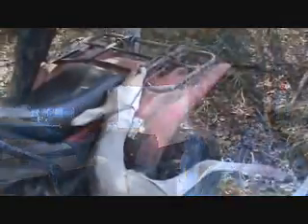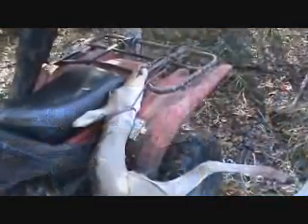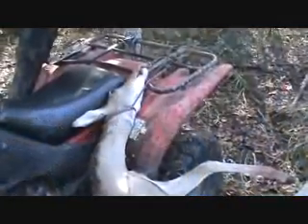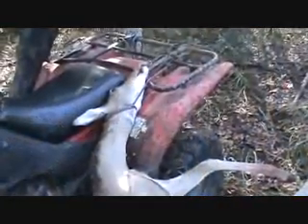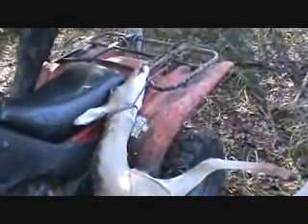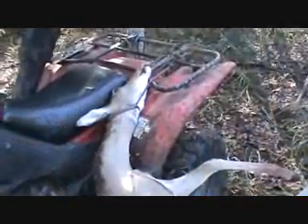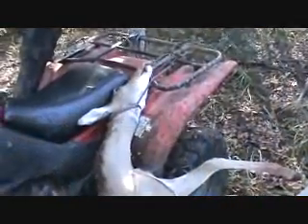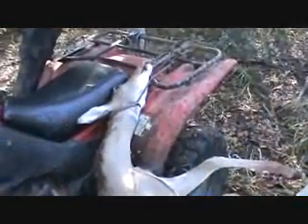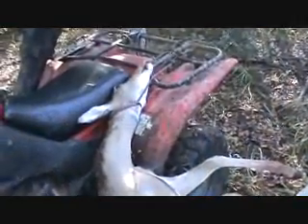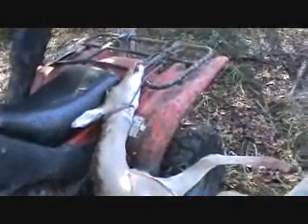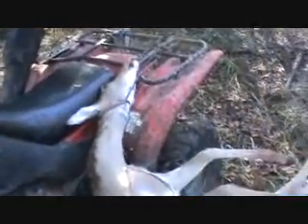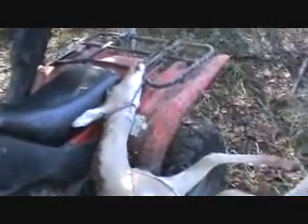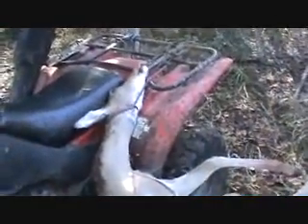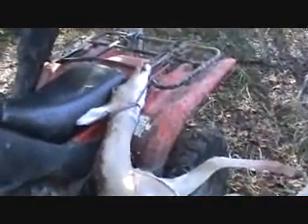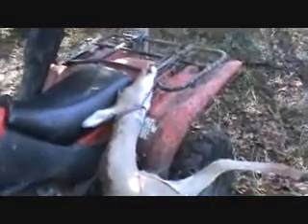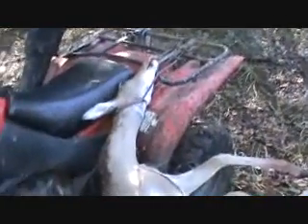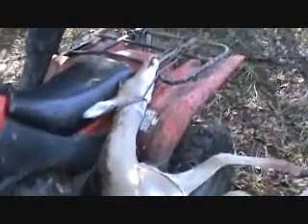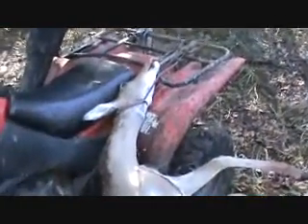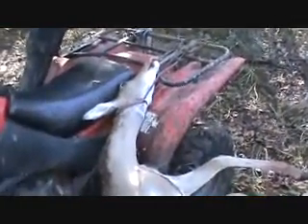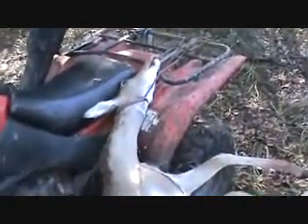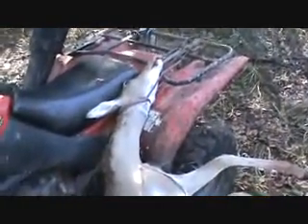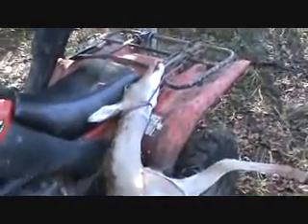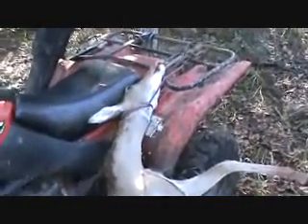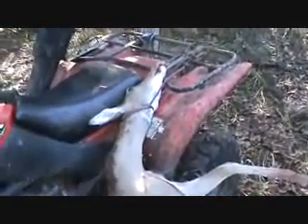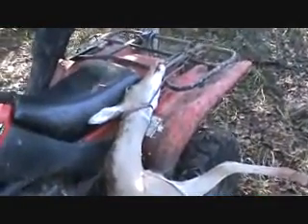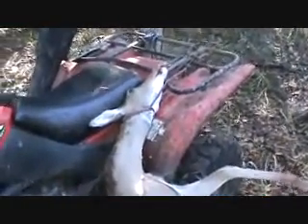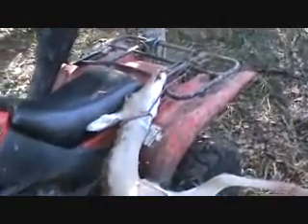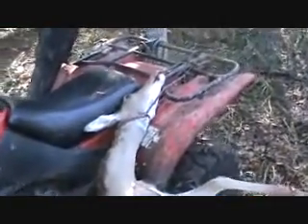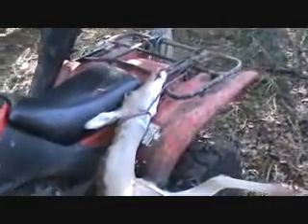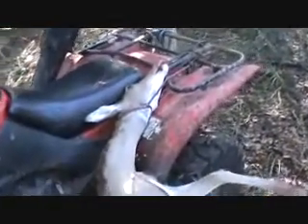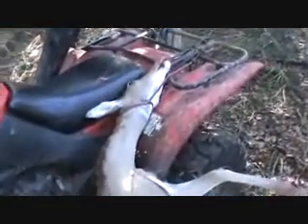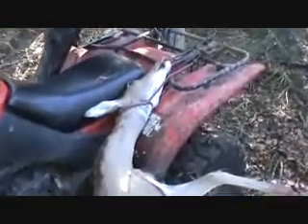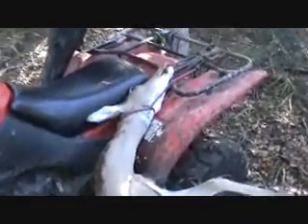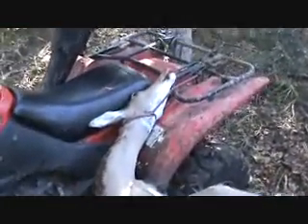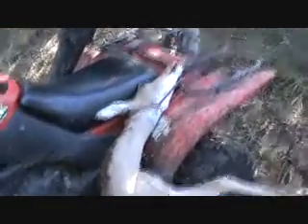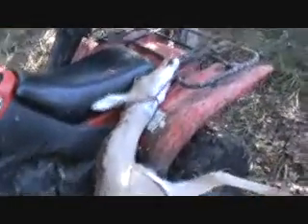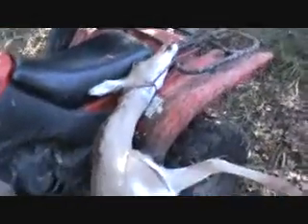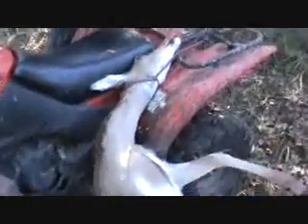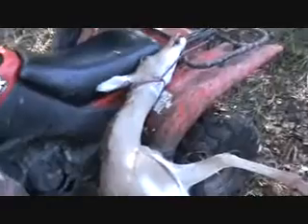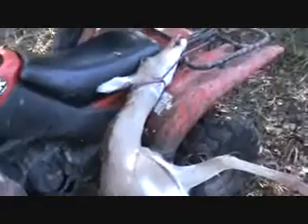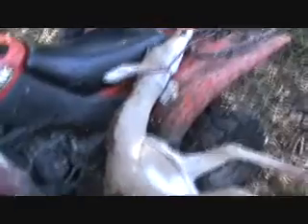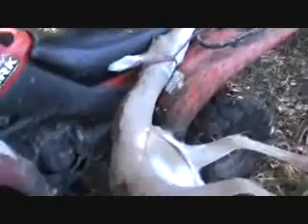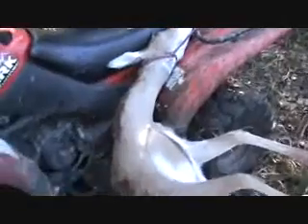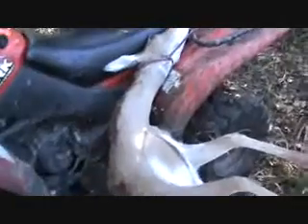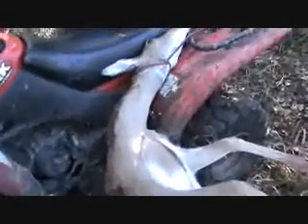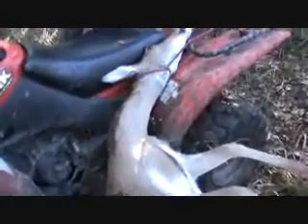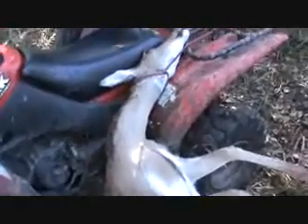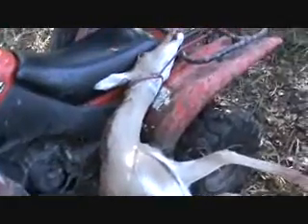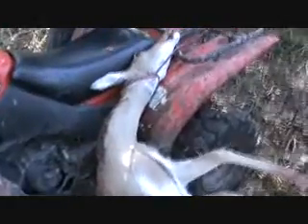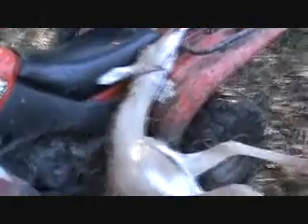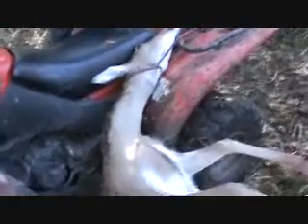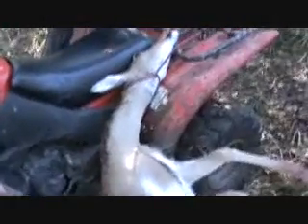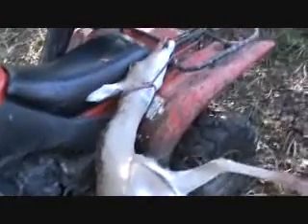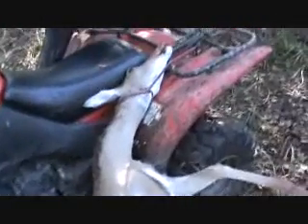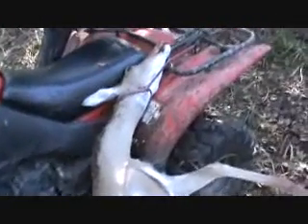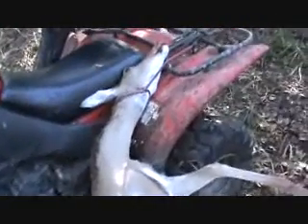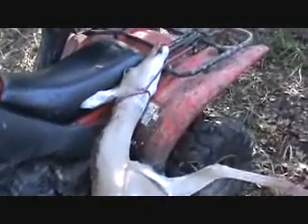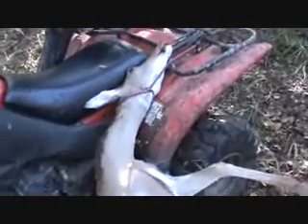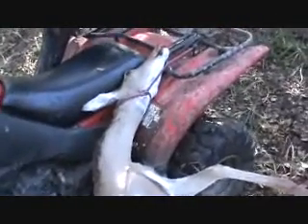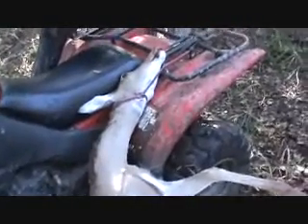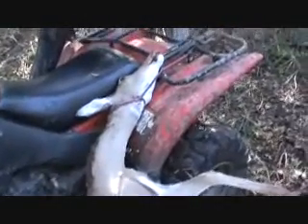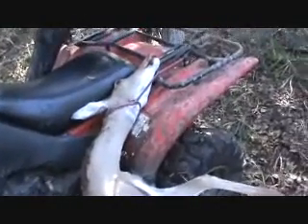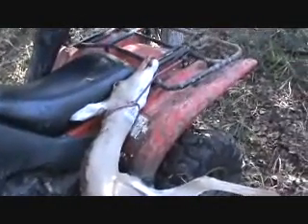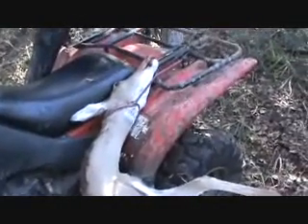Okay guys, this is my next quick tip. You want to load something heavy? You always wondered how I loaded those big ol' bores?